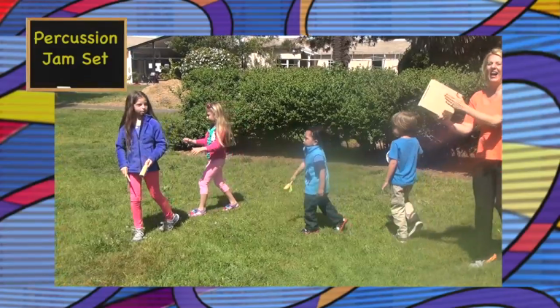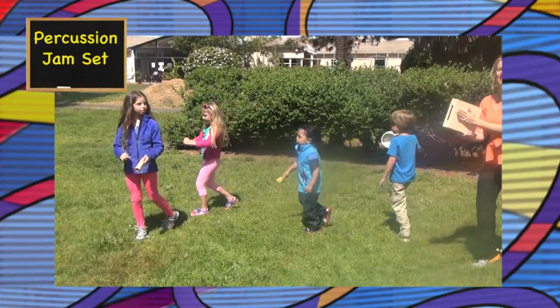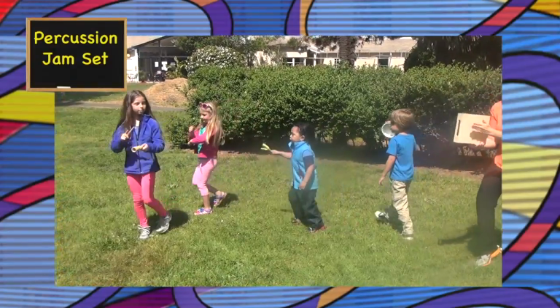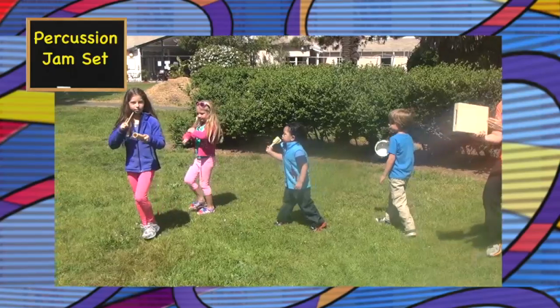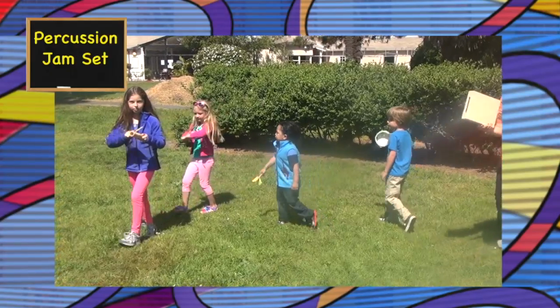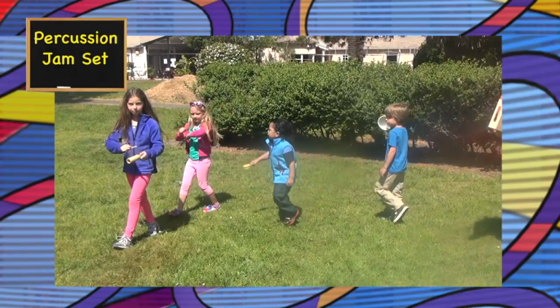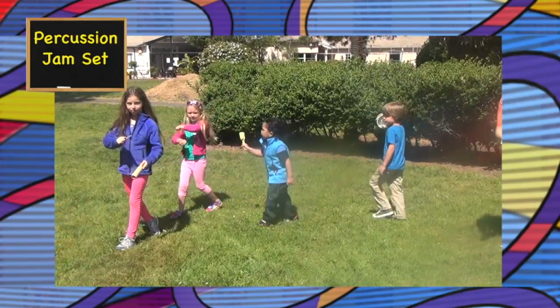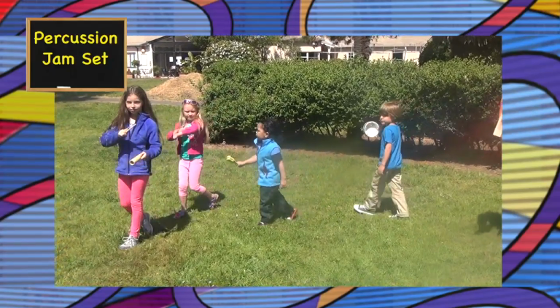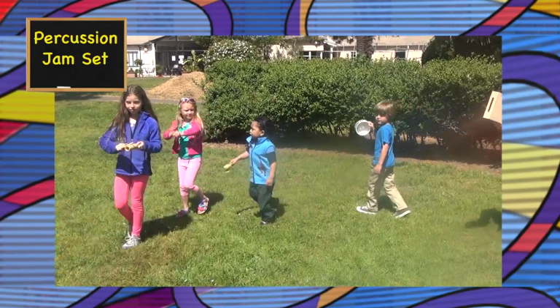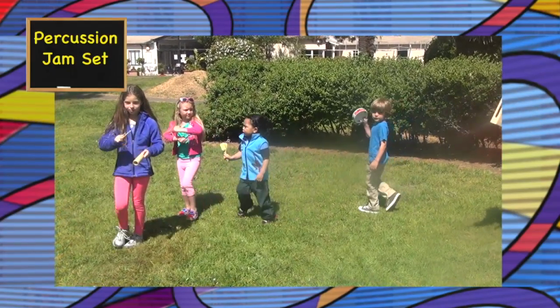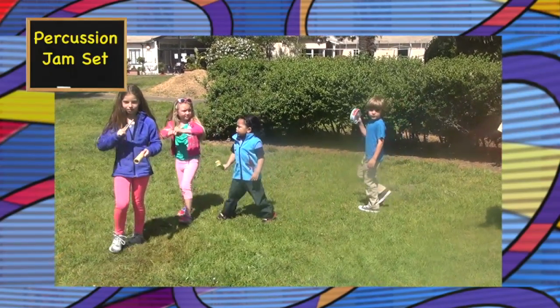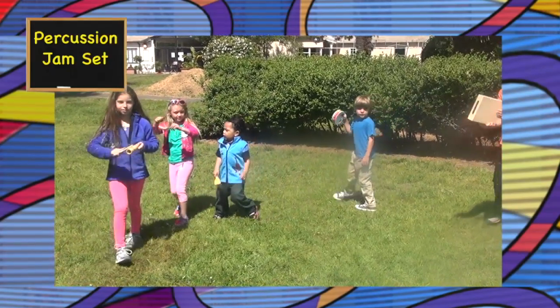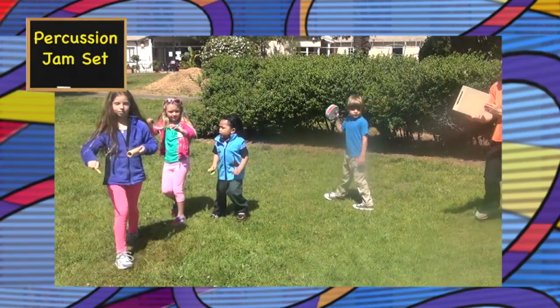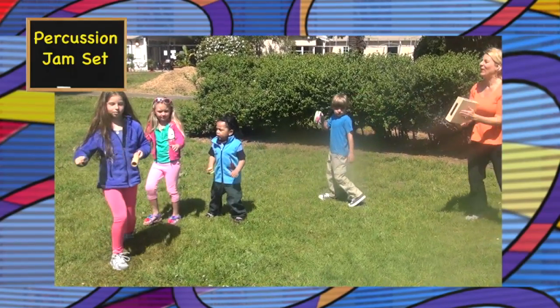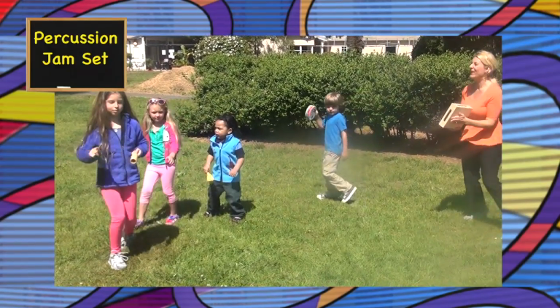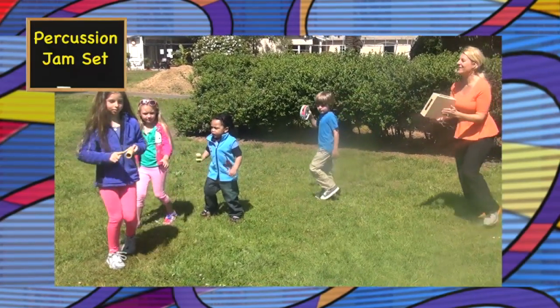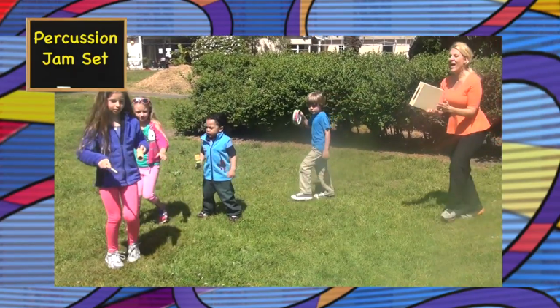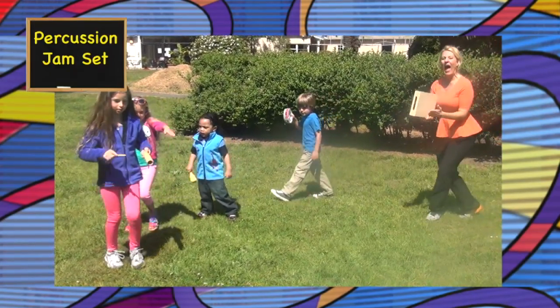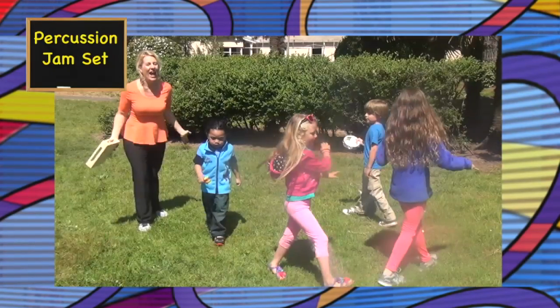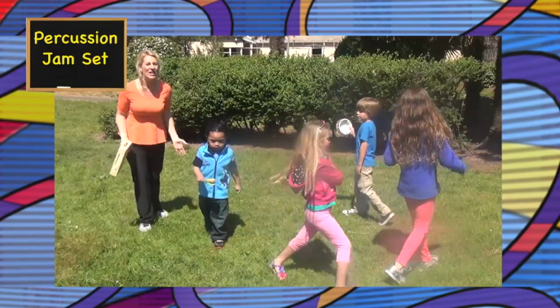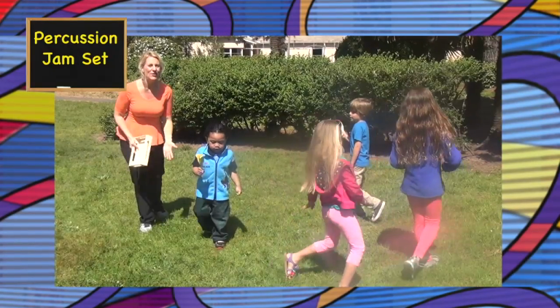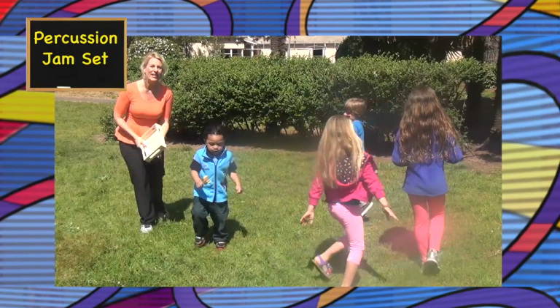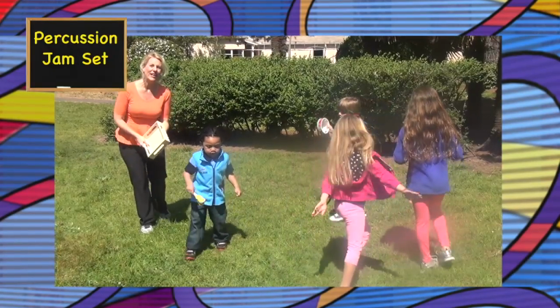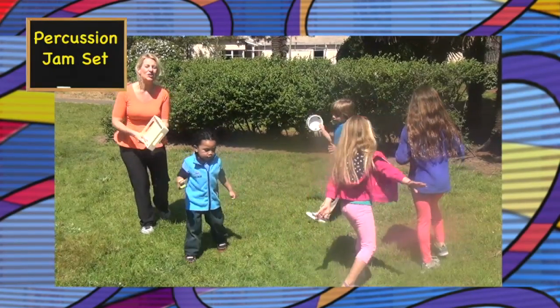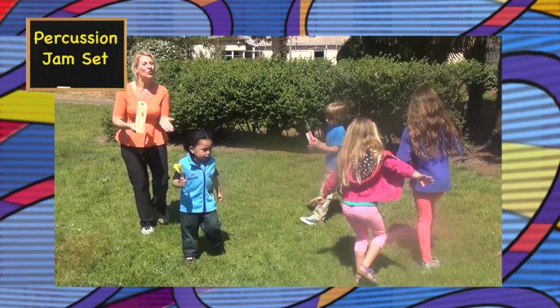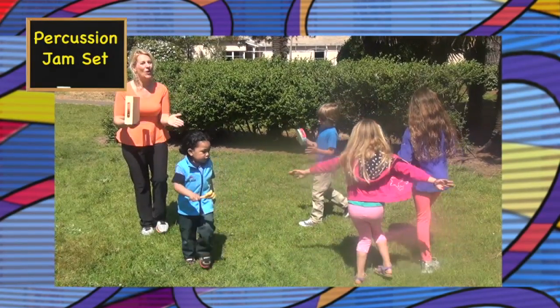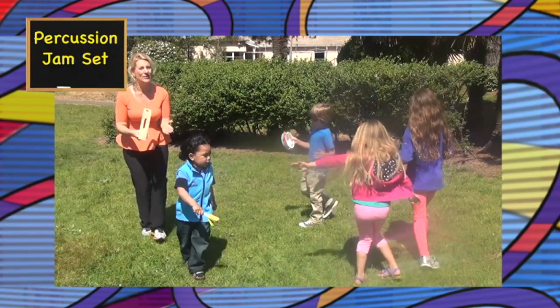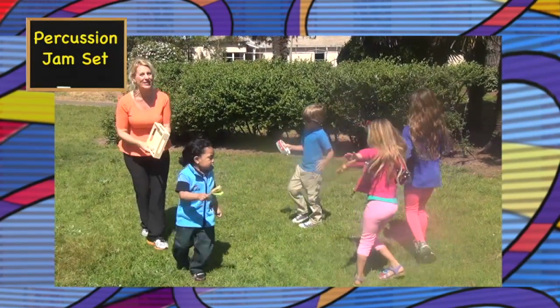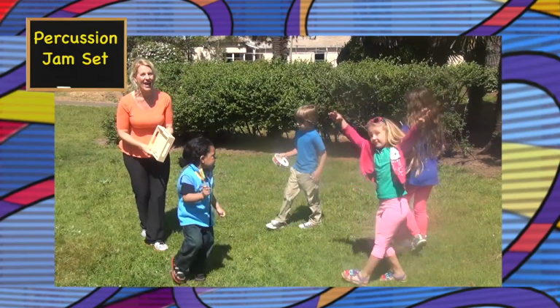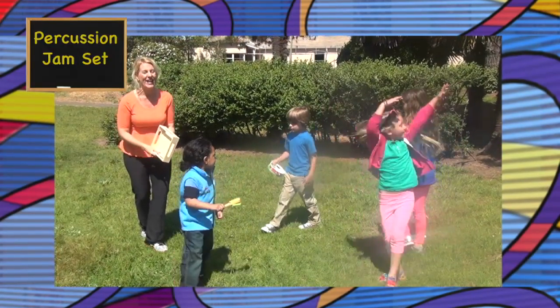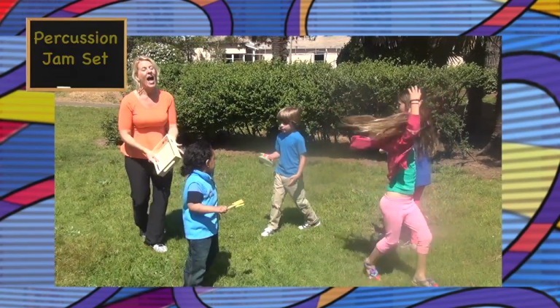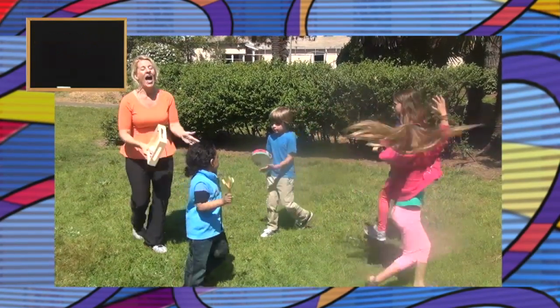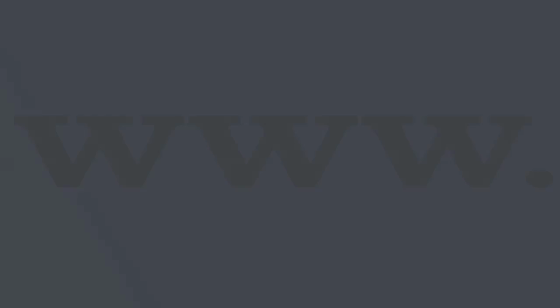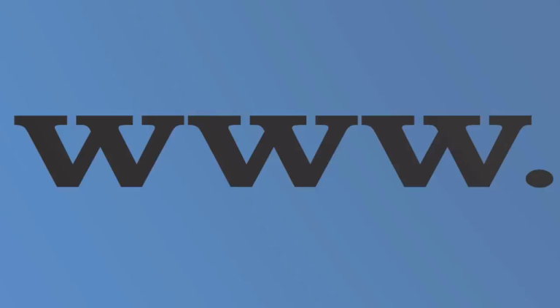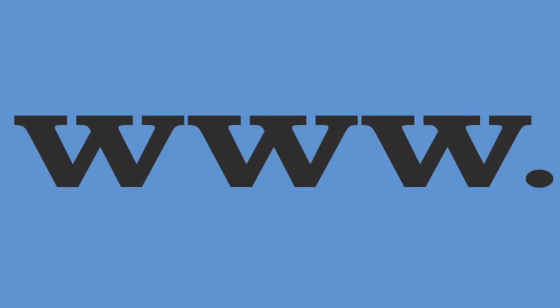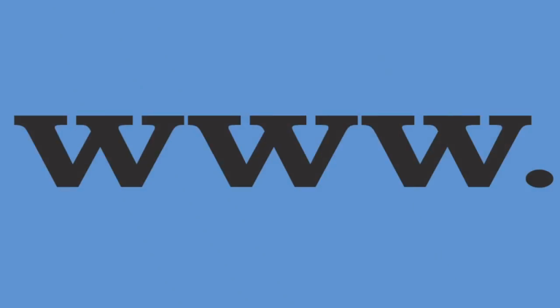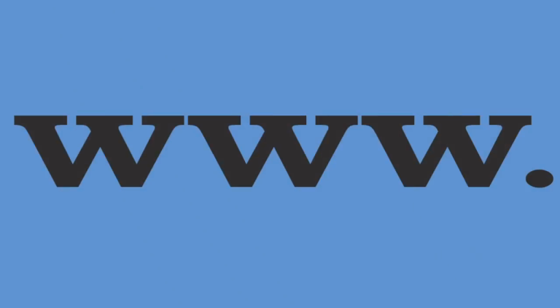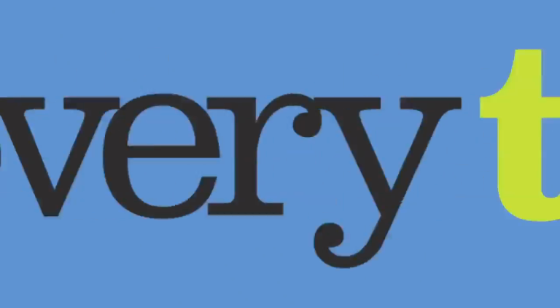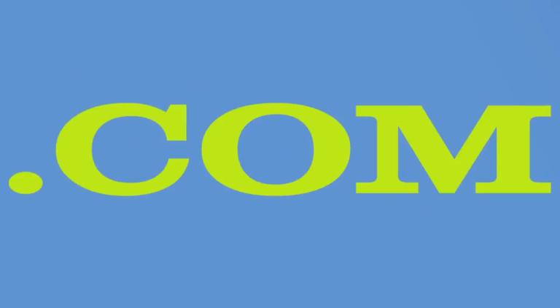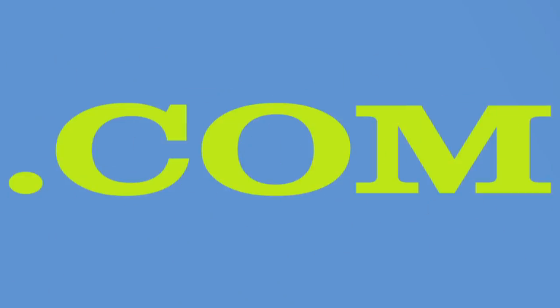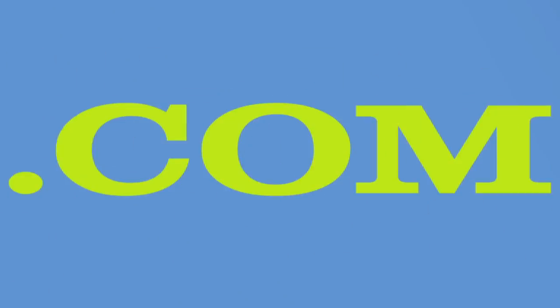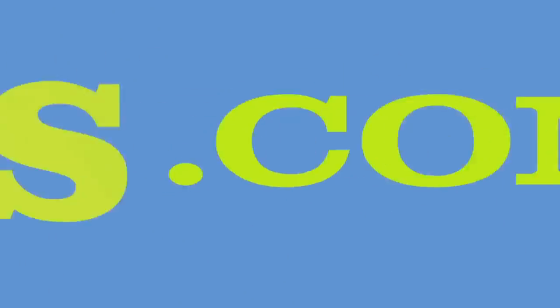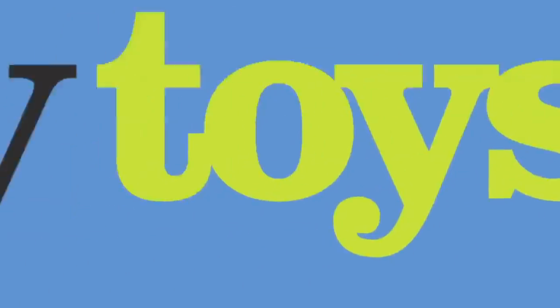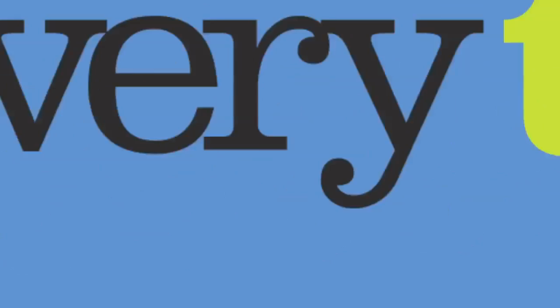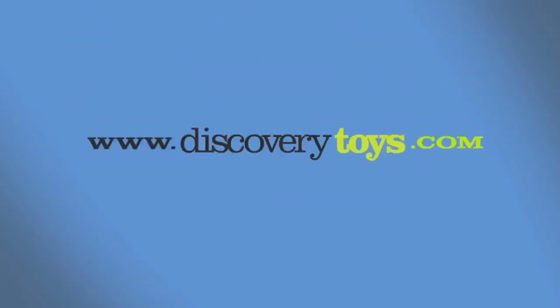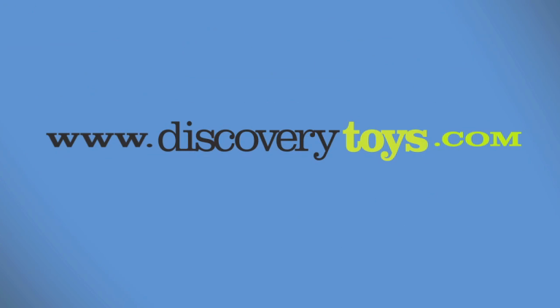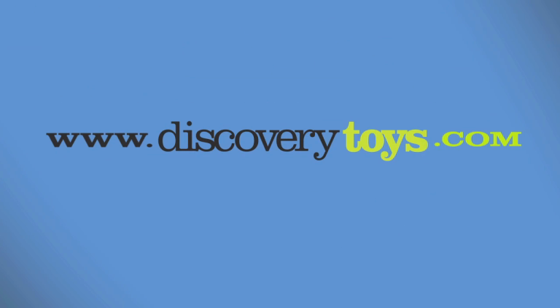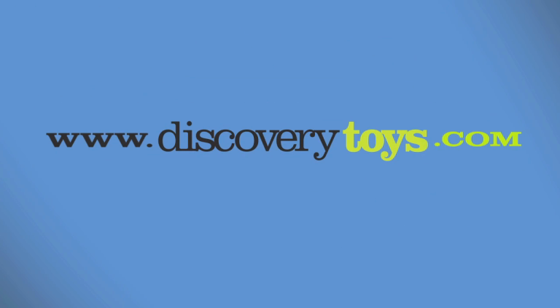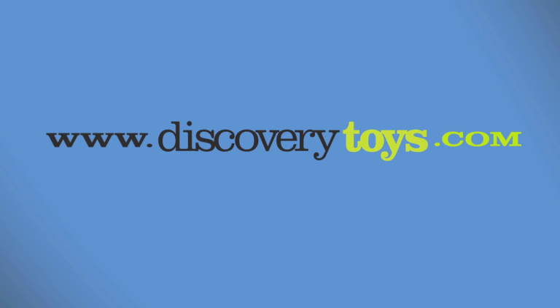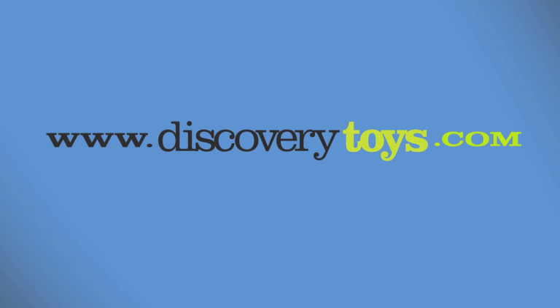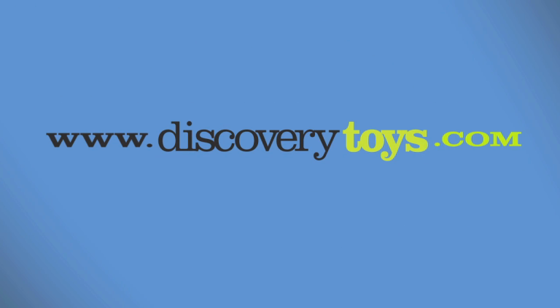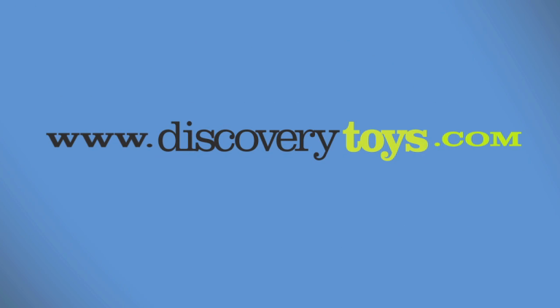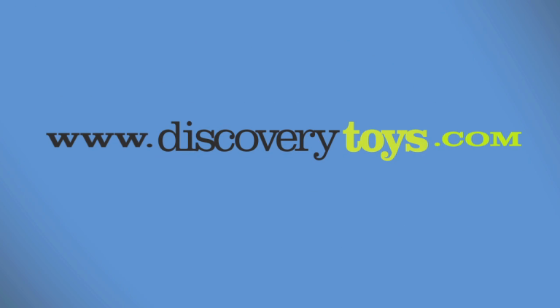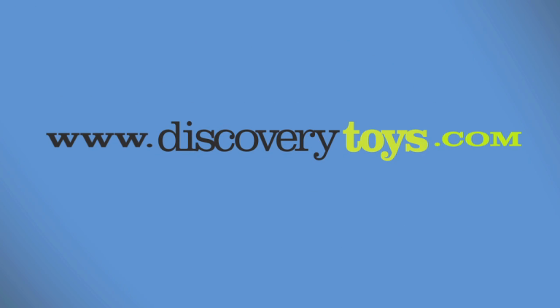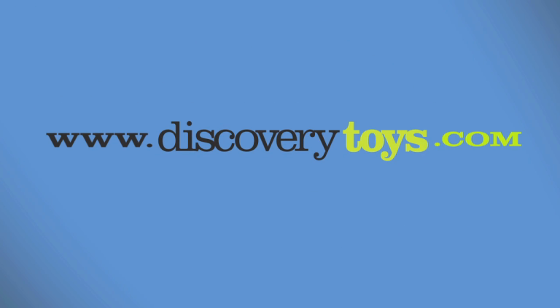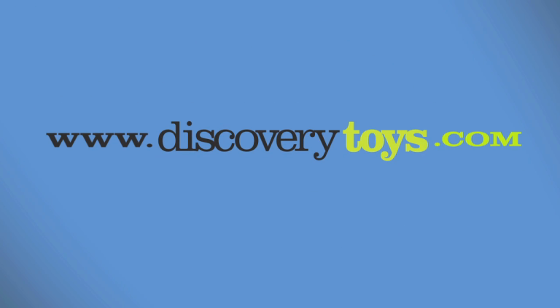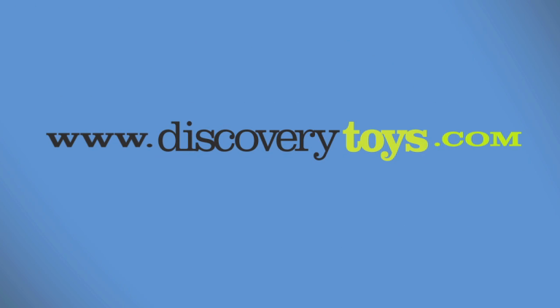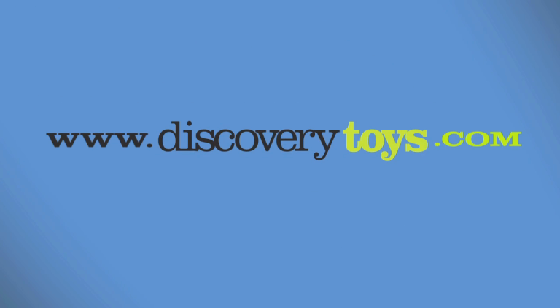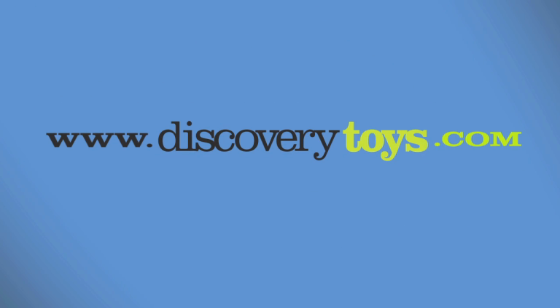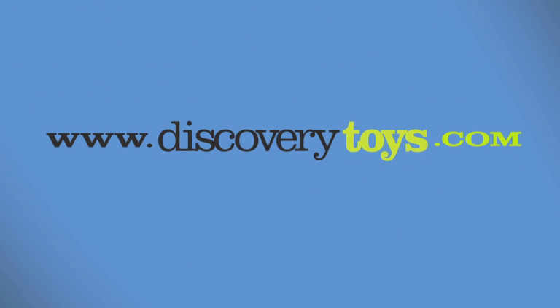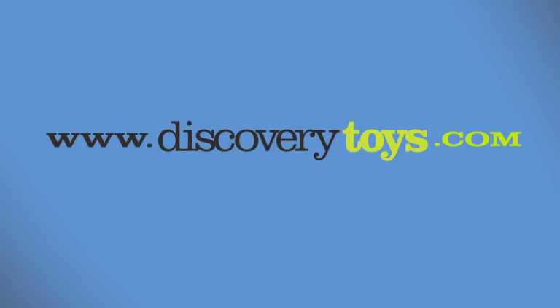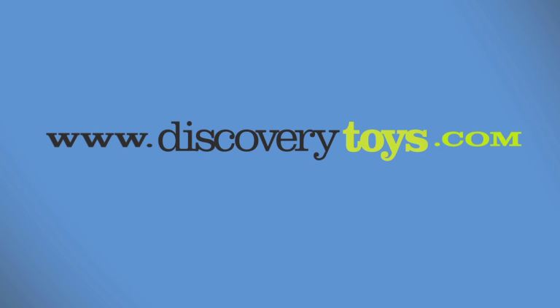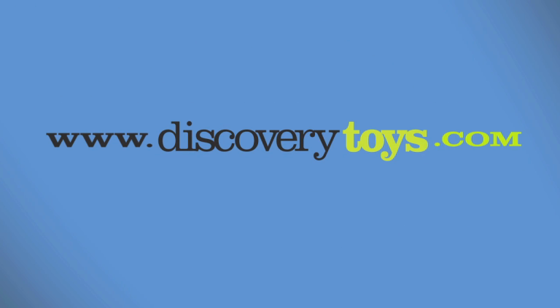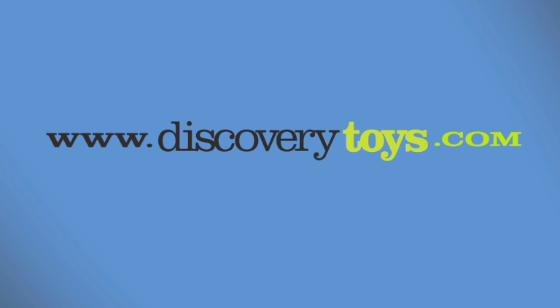I'm Sally from Discovery Toys. Find your Percussion Jam set and other great toys and games at discoverytoys.com.